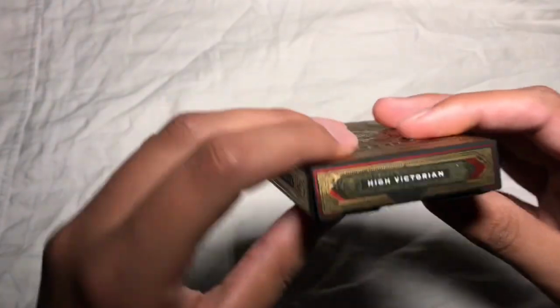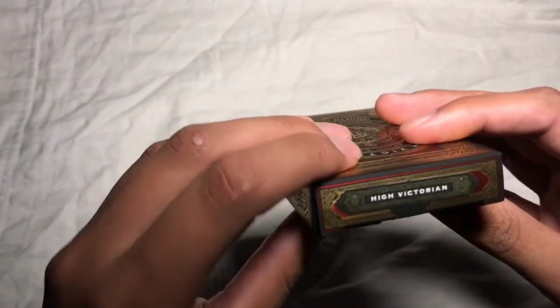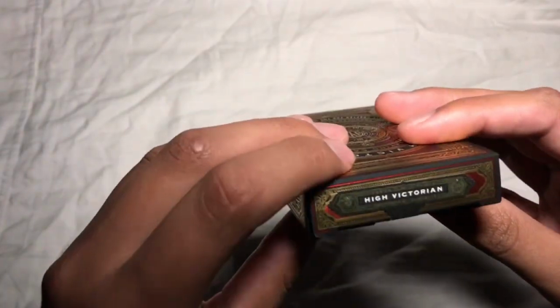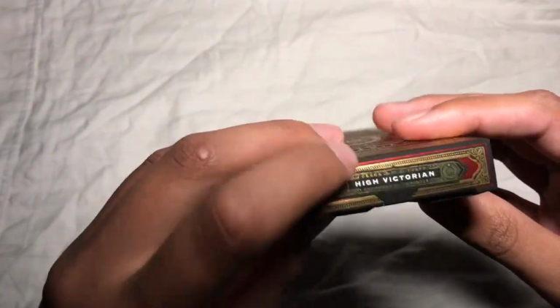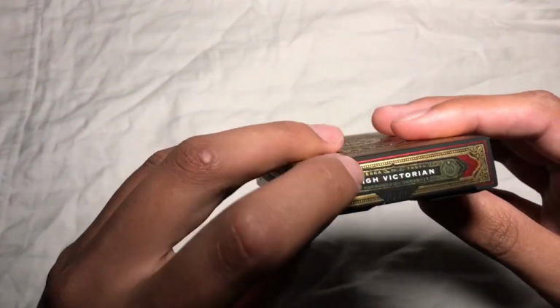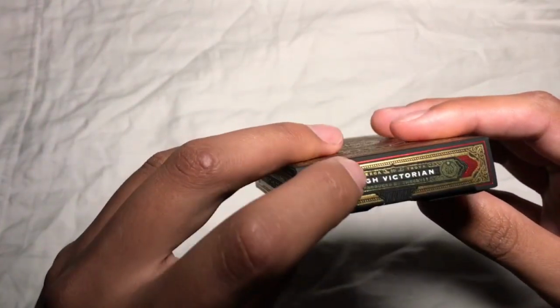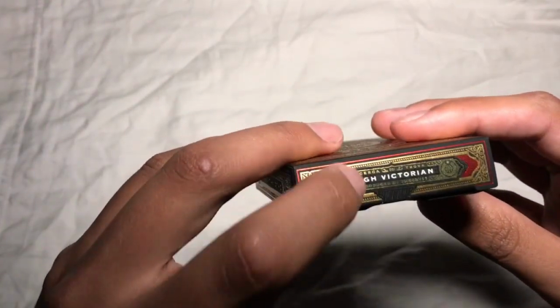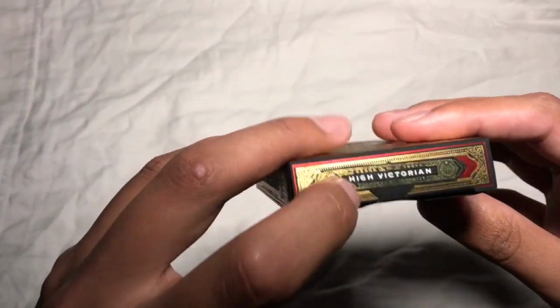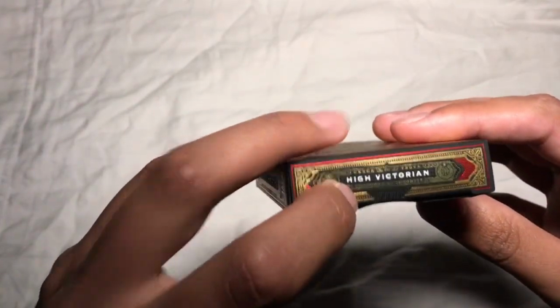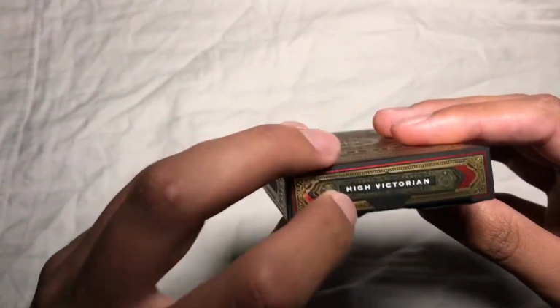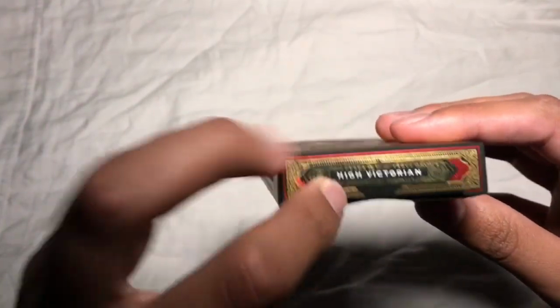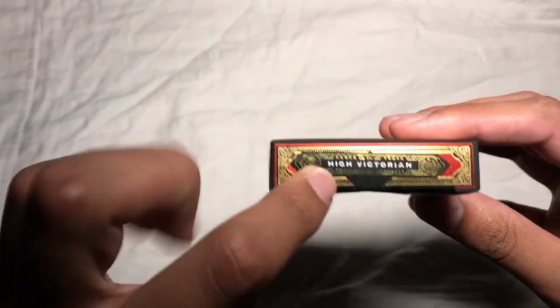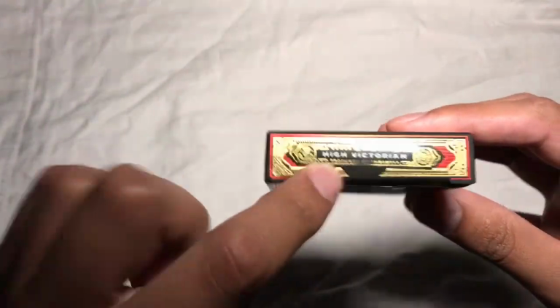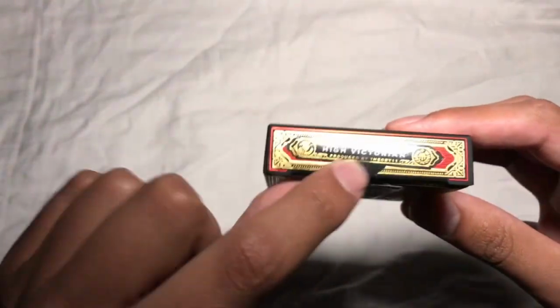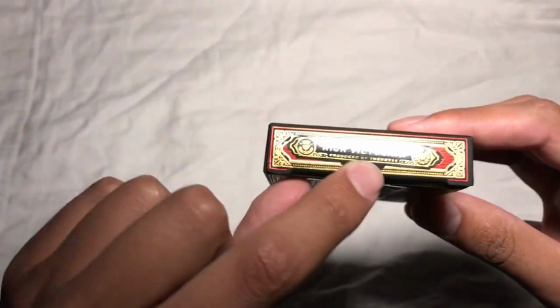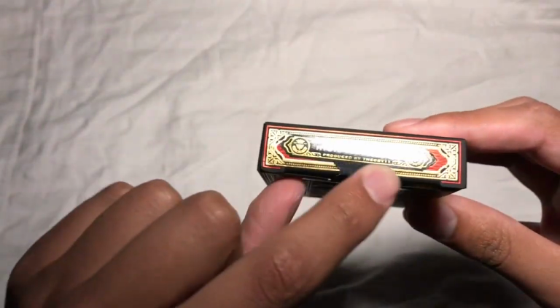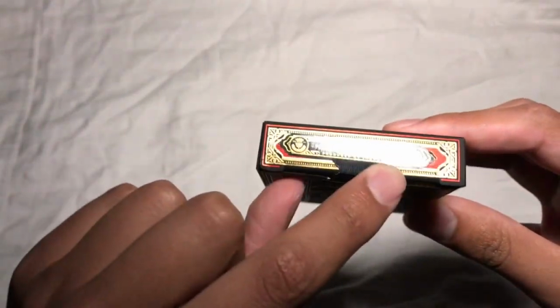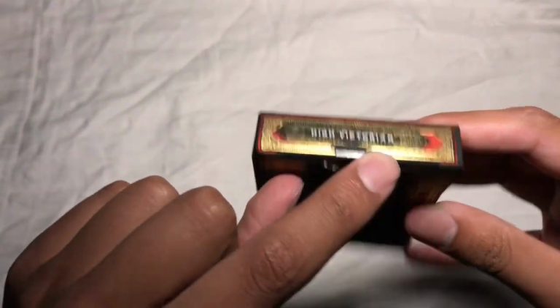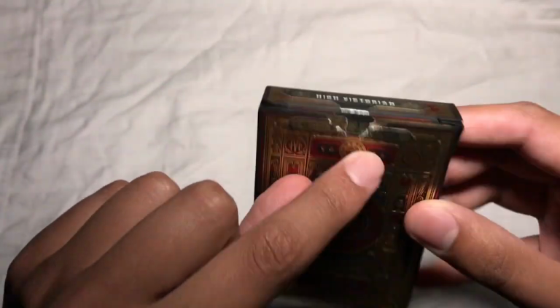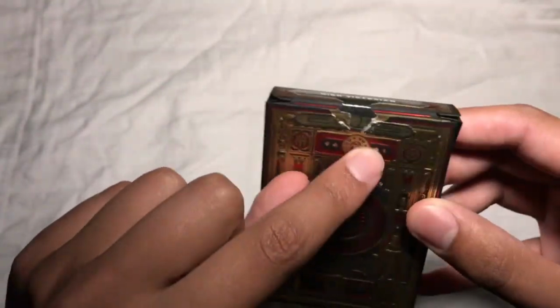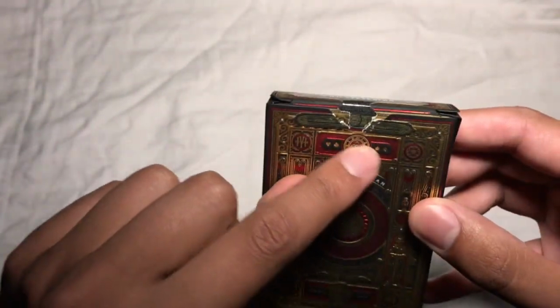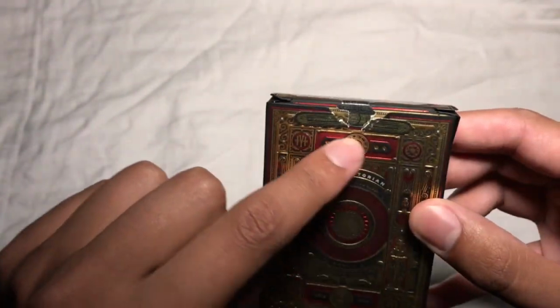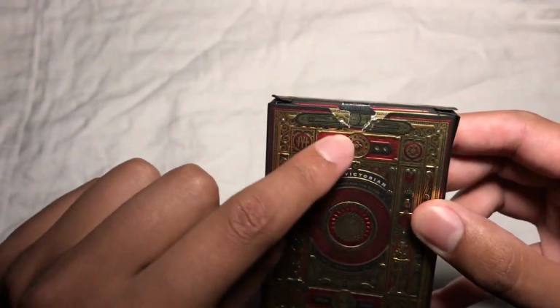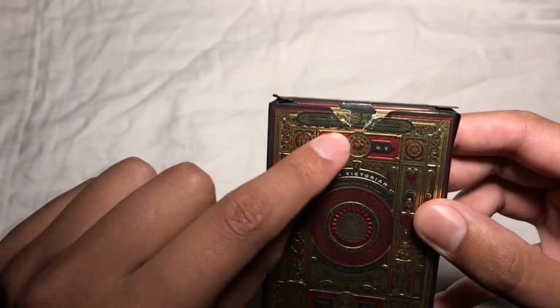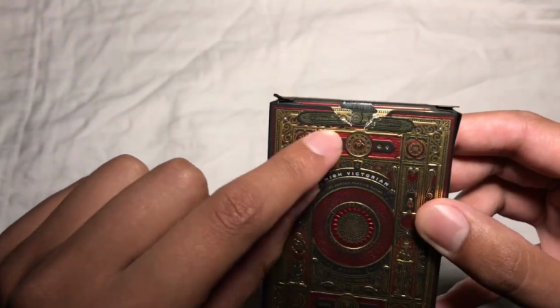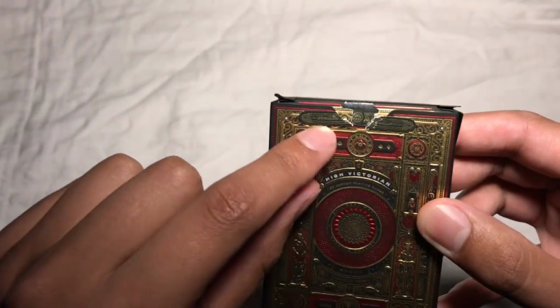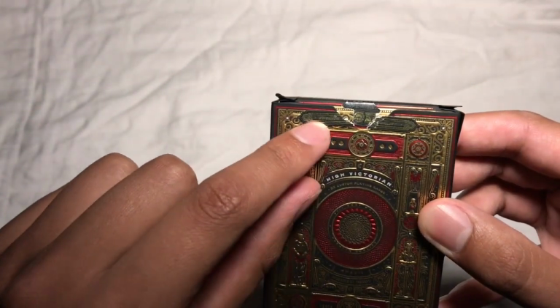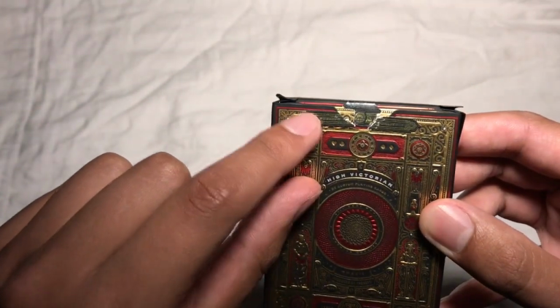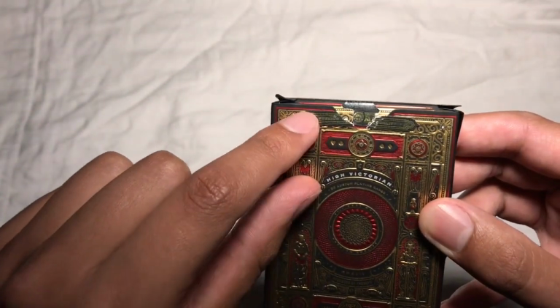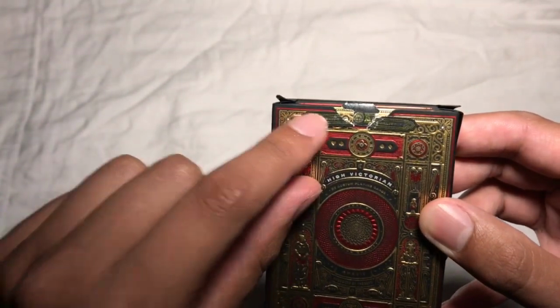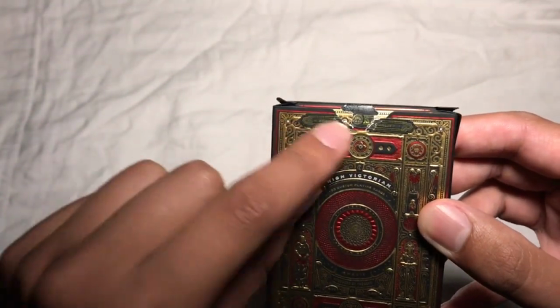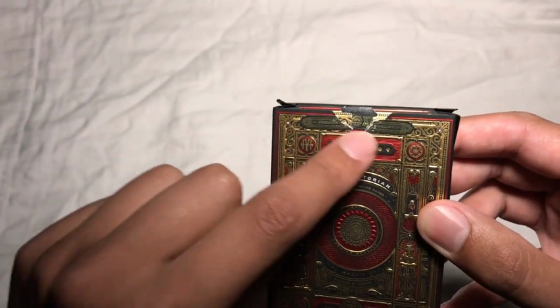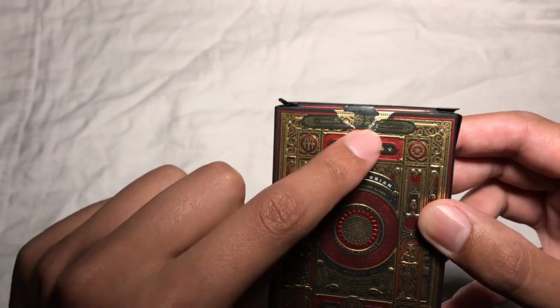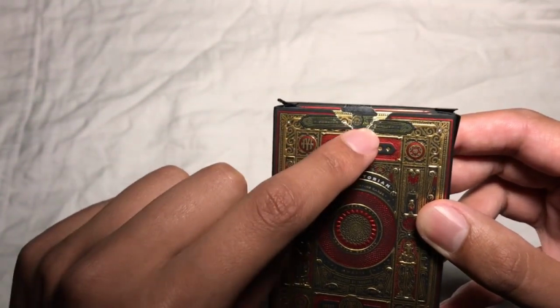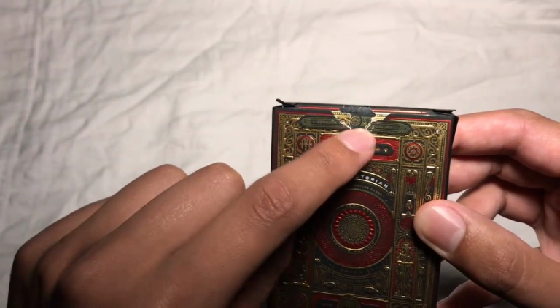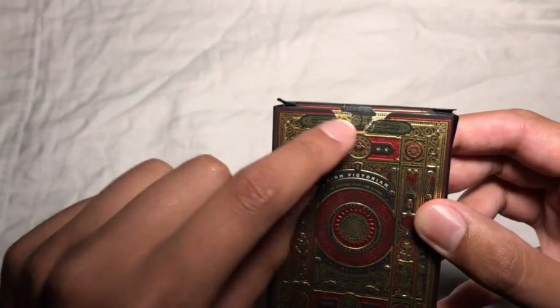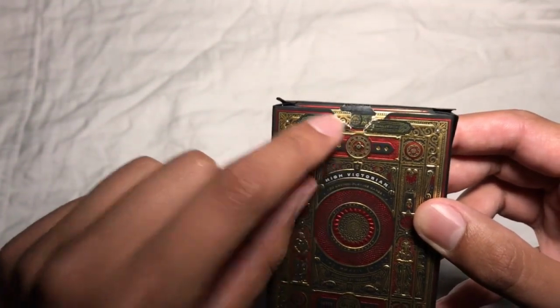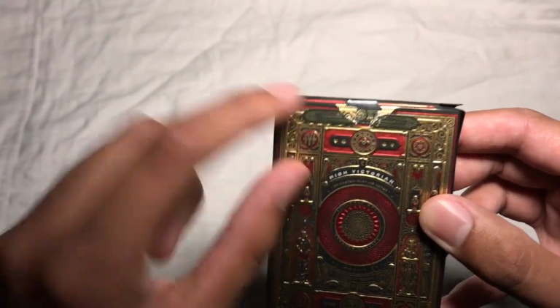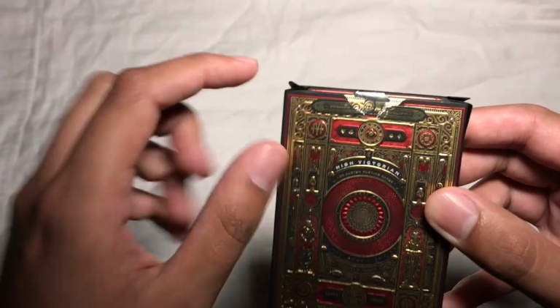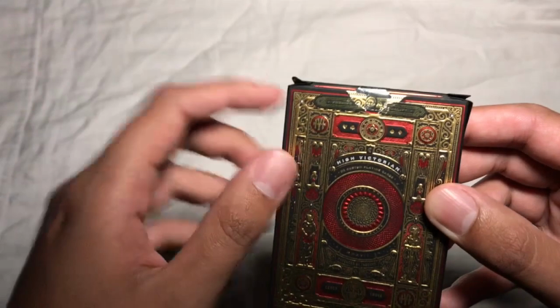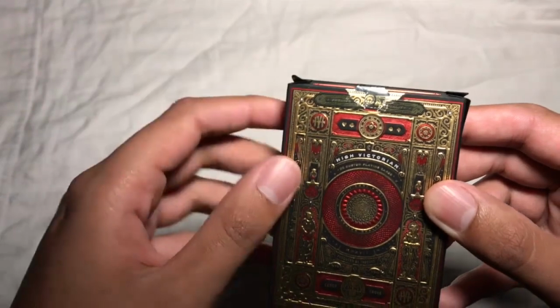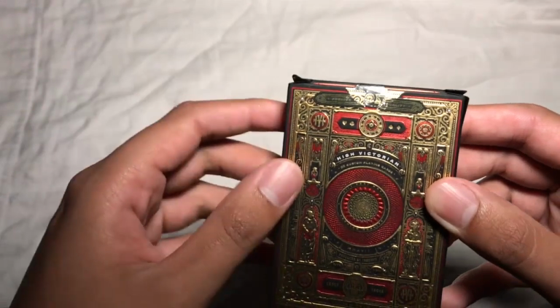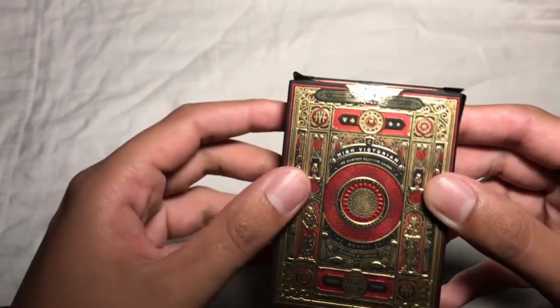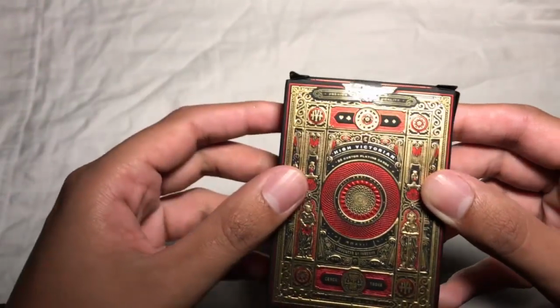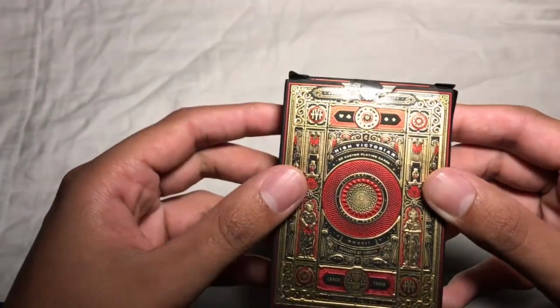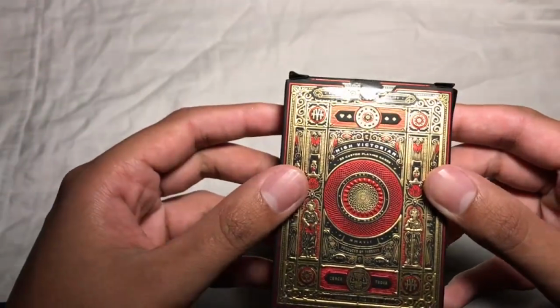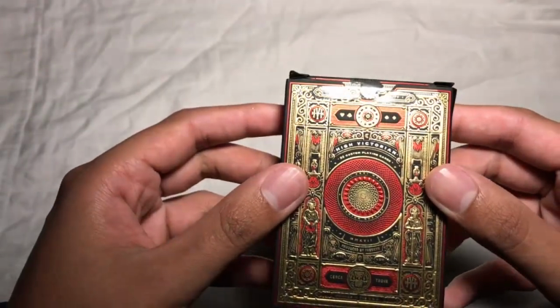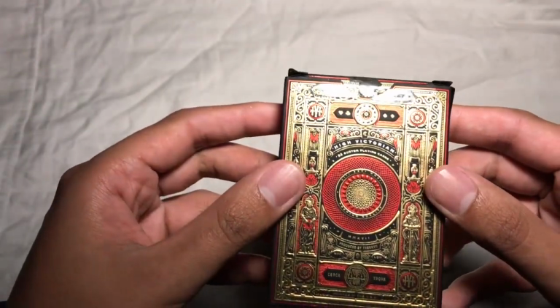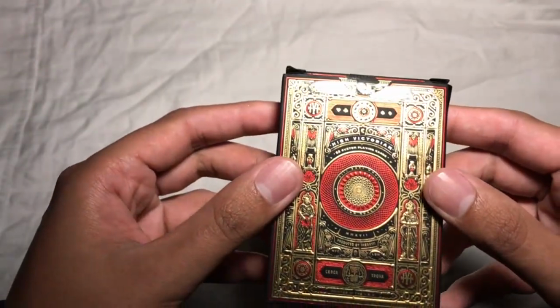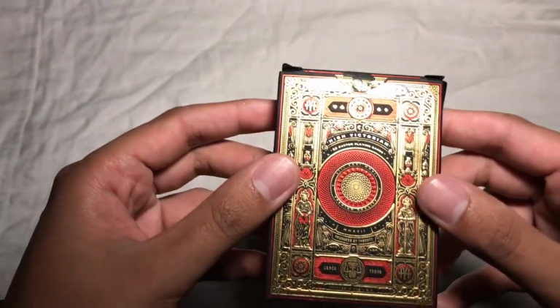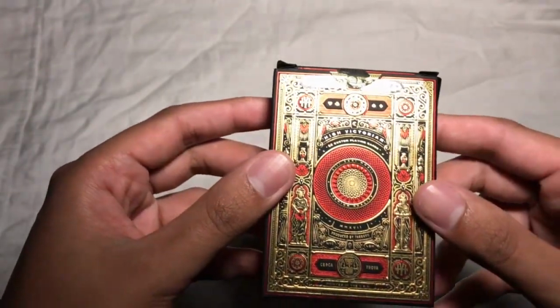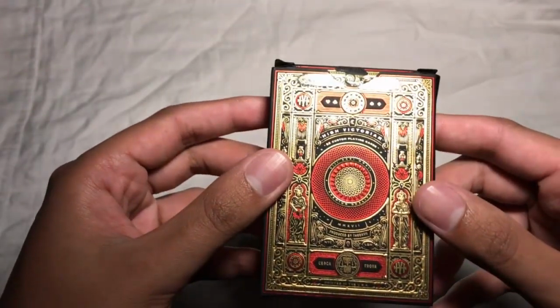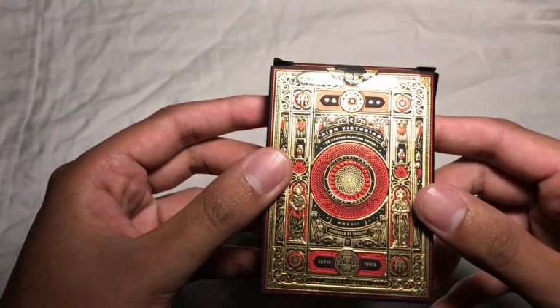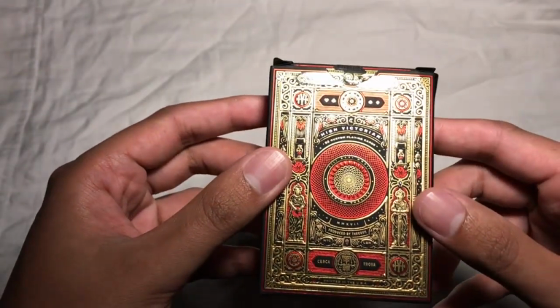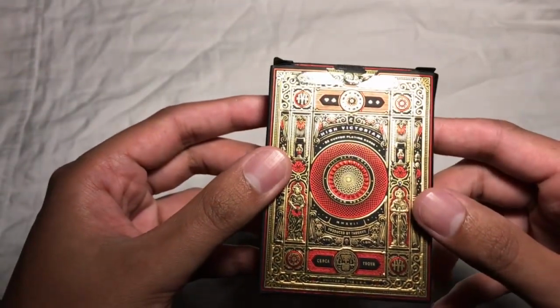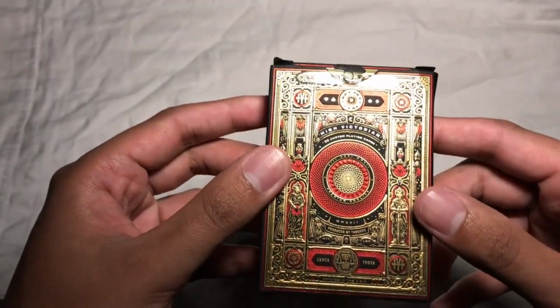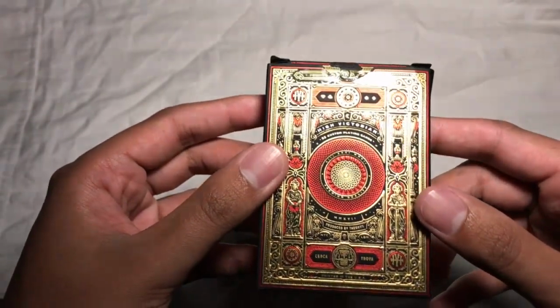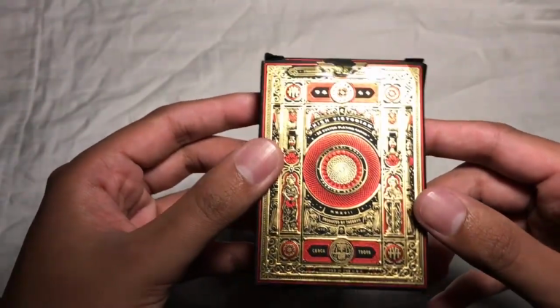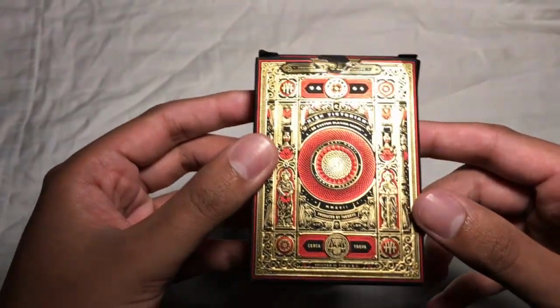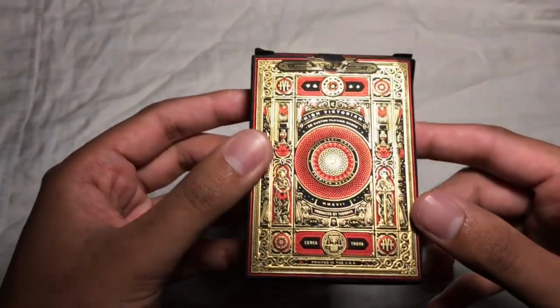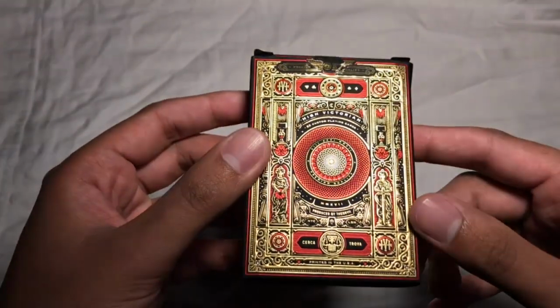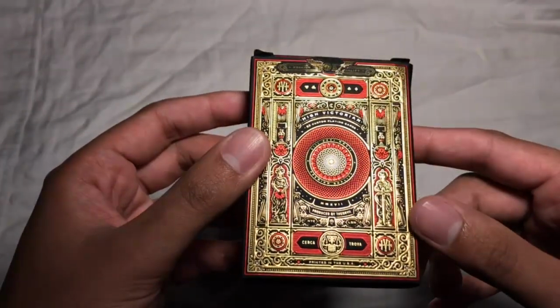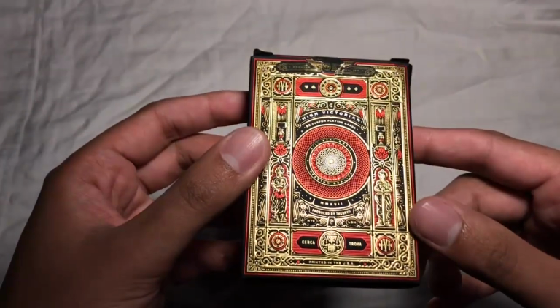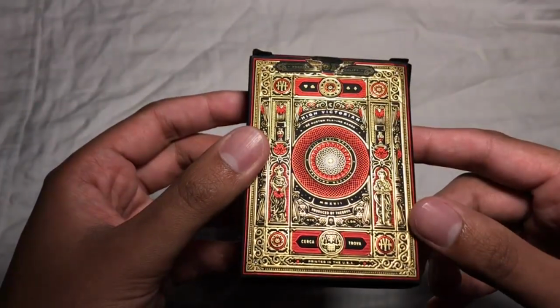It really gives you that real luxury feel when you look at it. It's got this very unique High Victorian seal — as you can see mine's broken, I've opened this deck up.